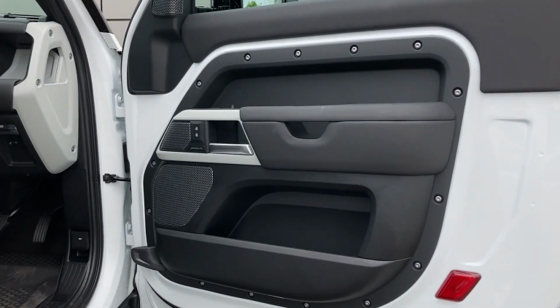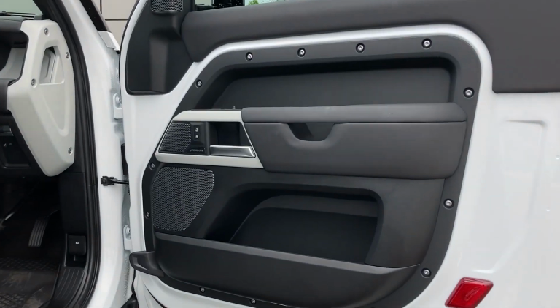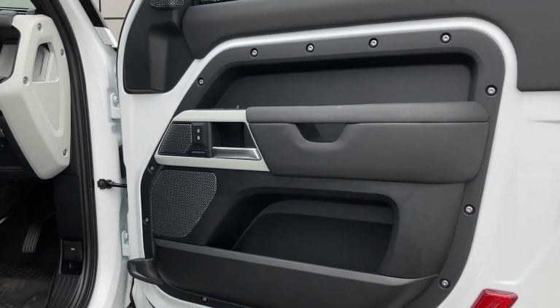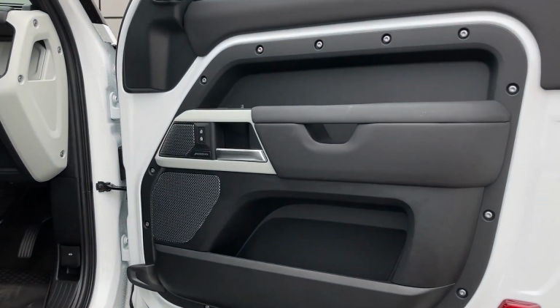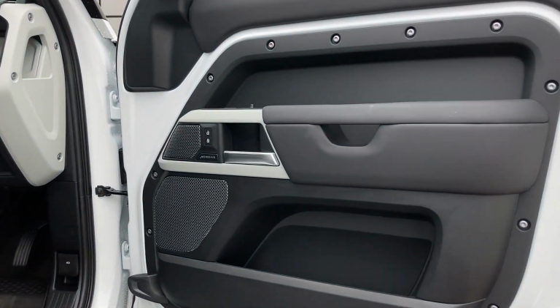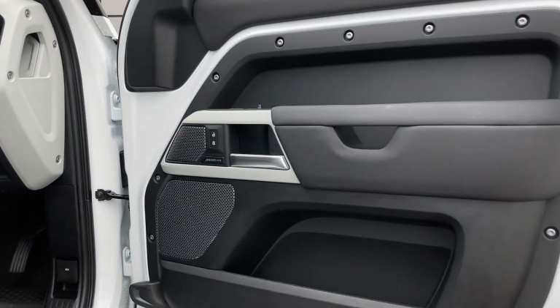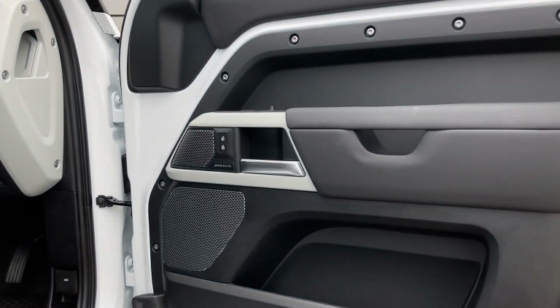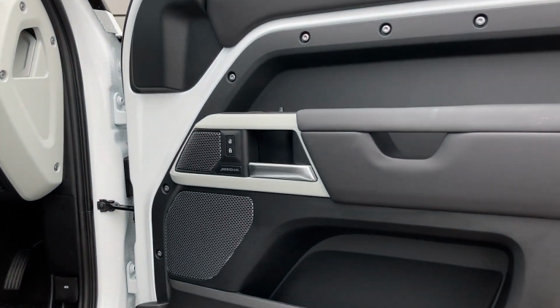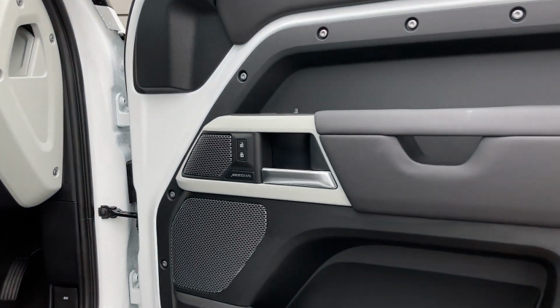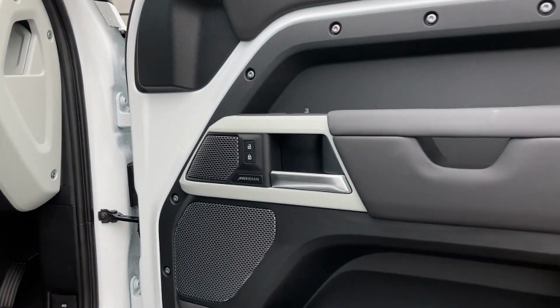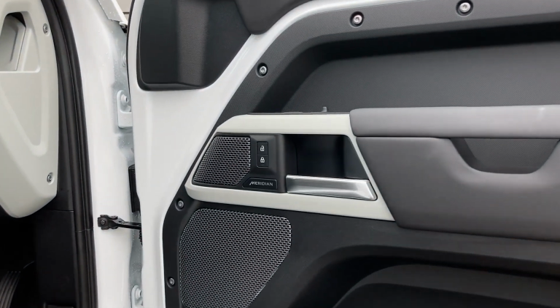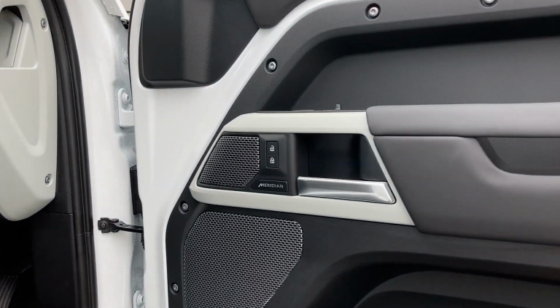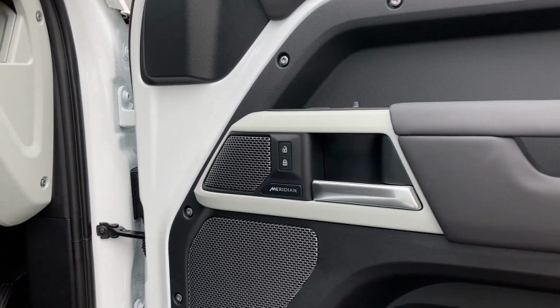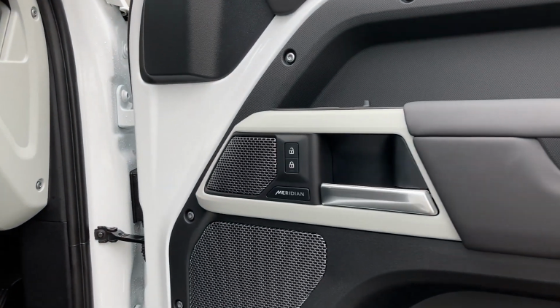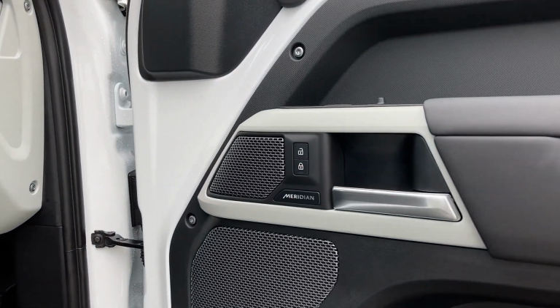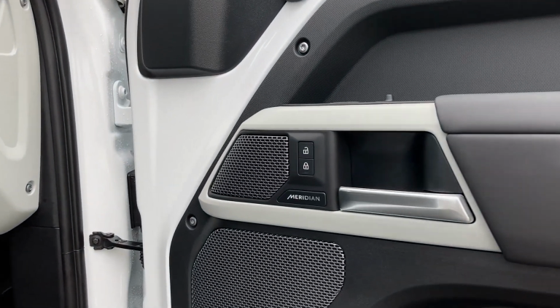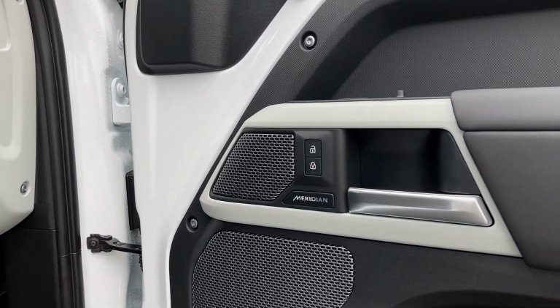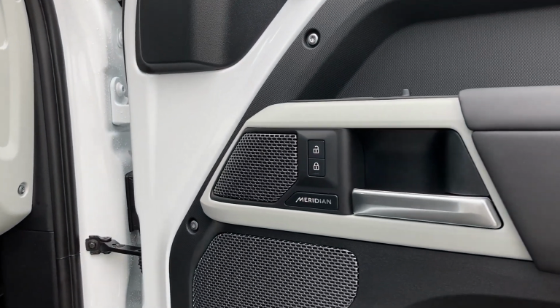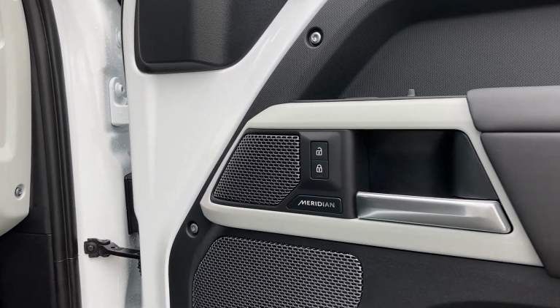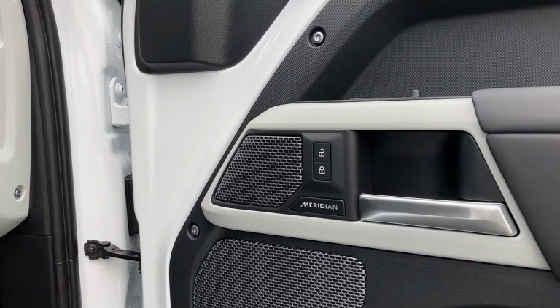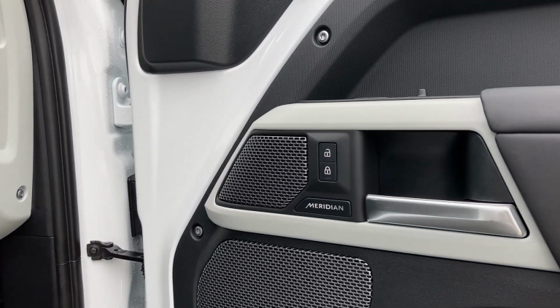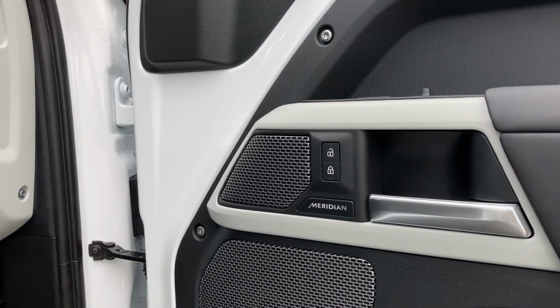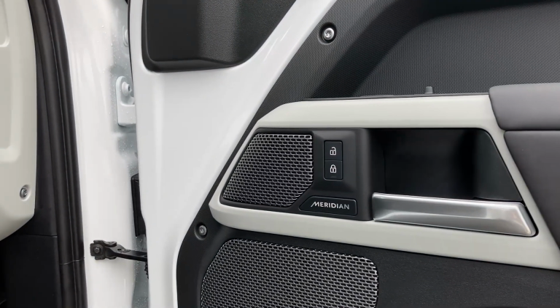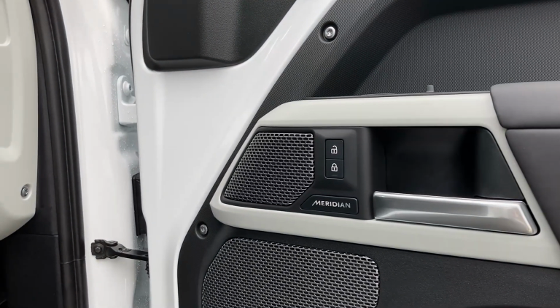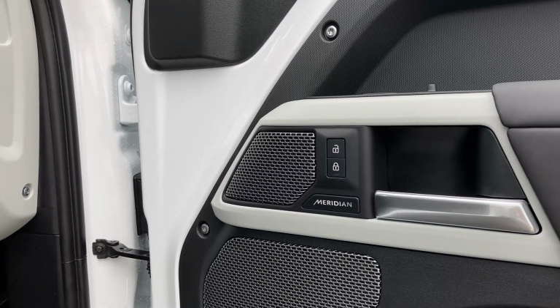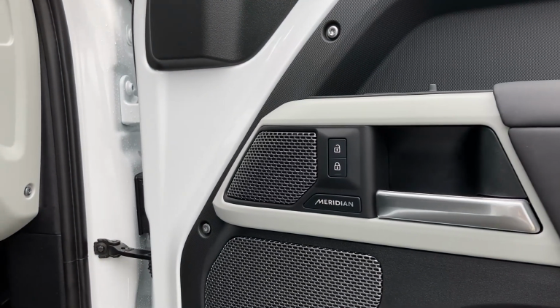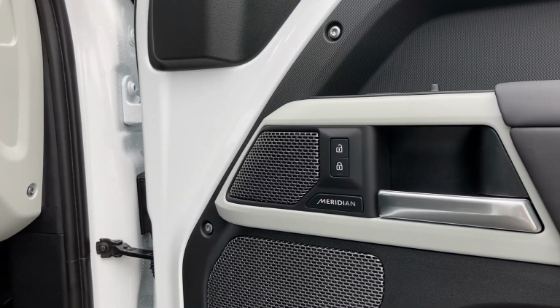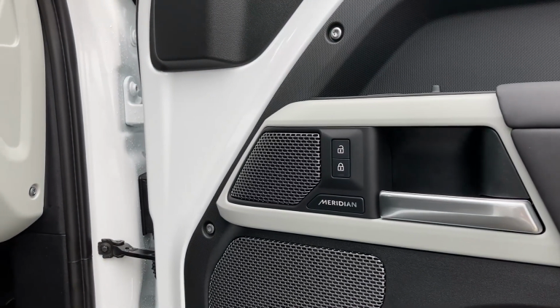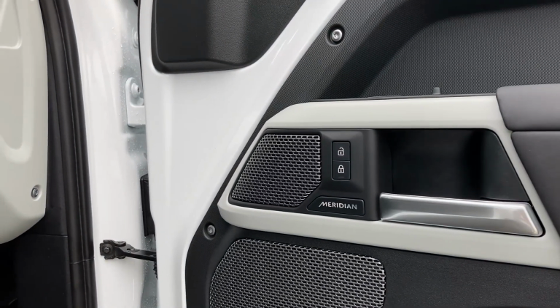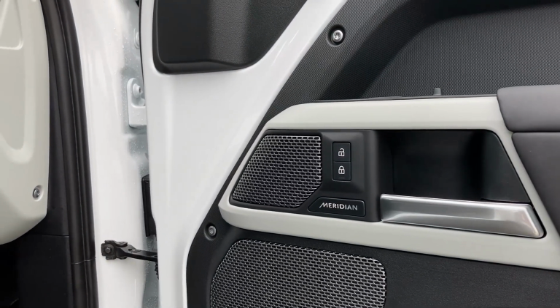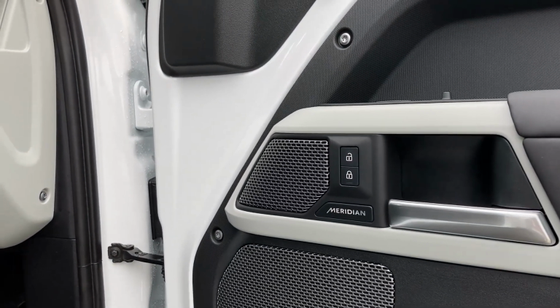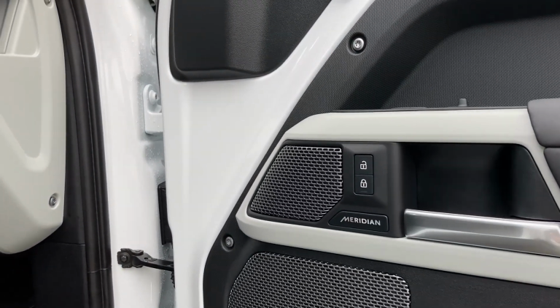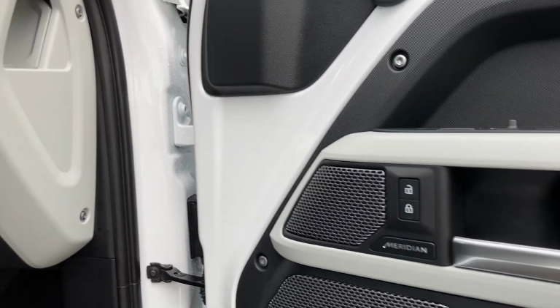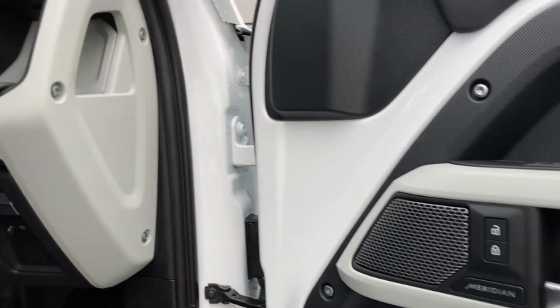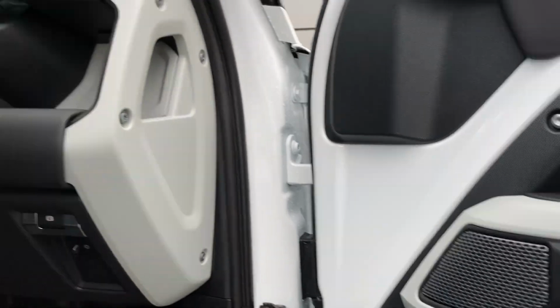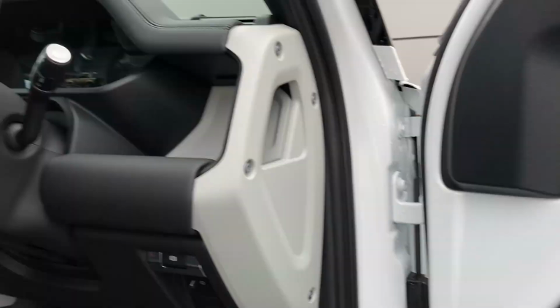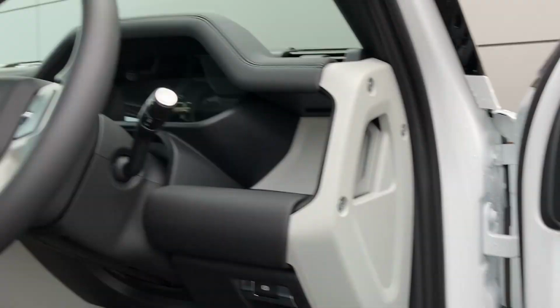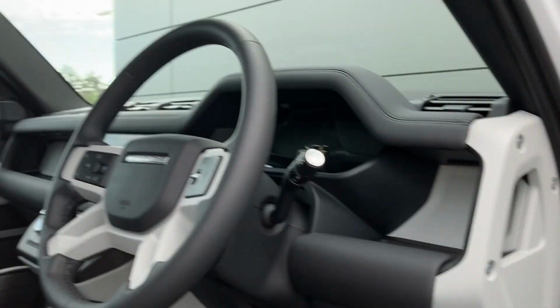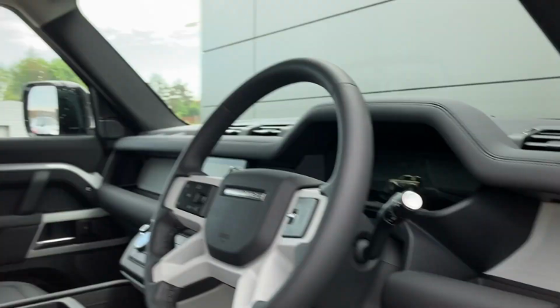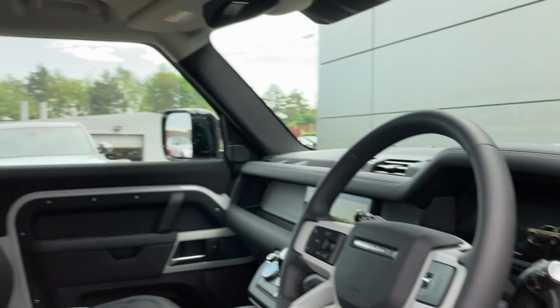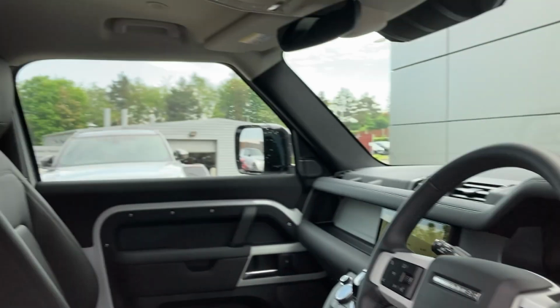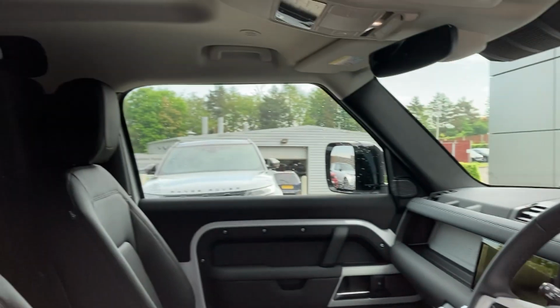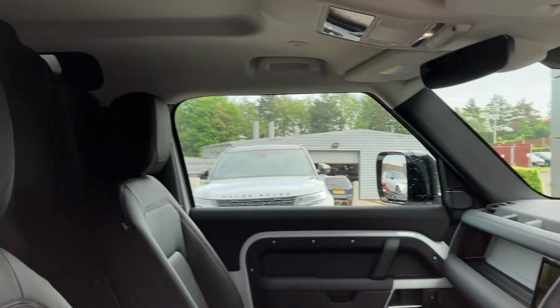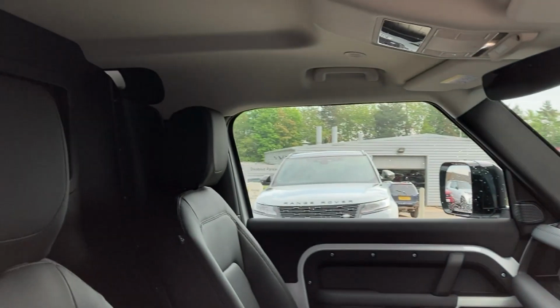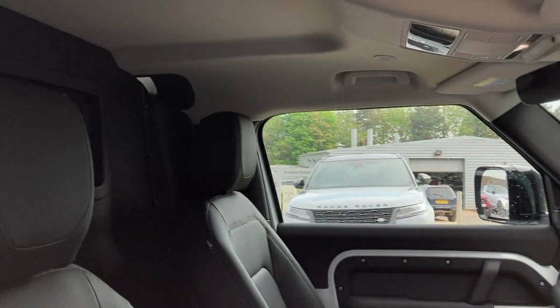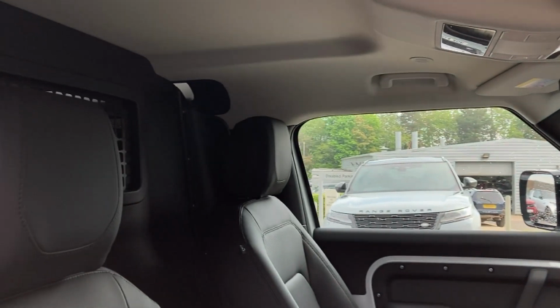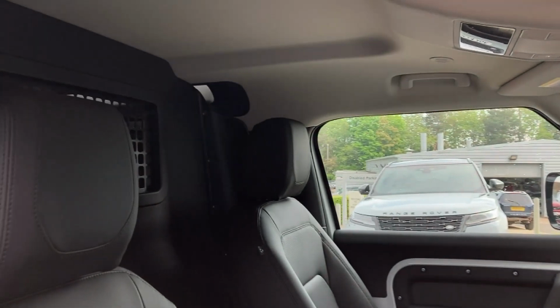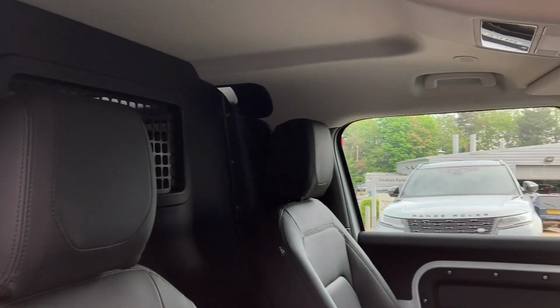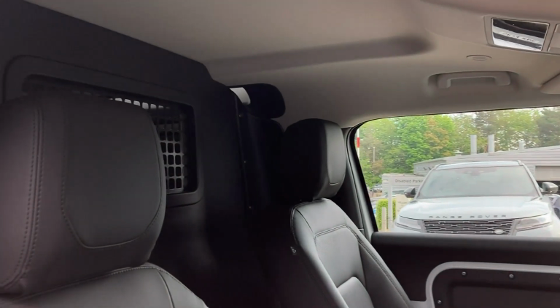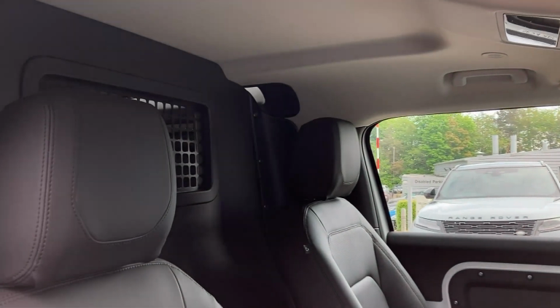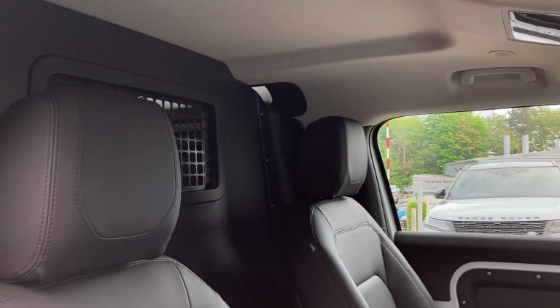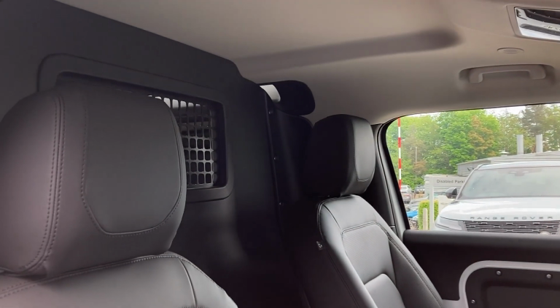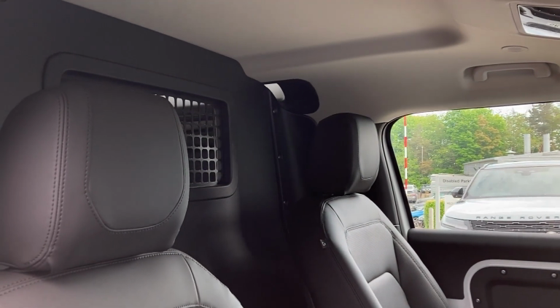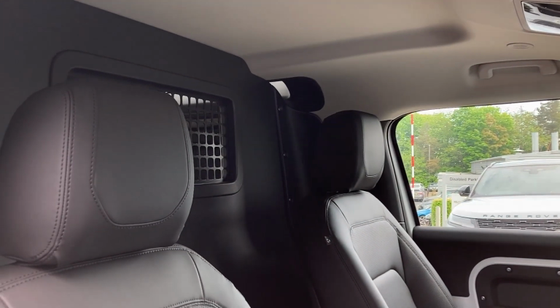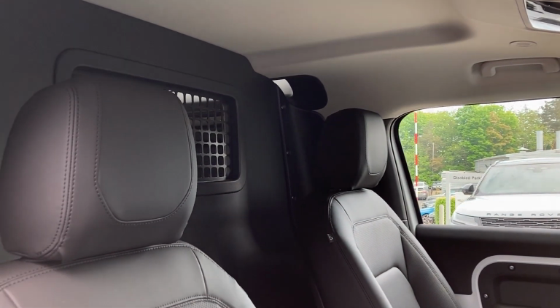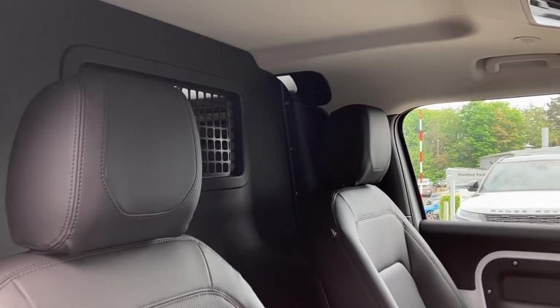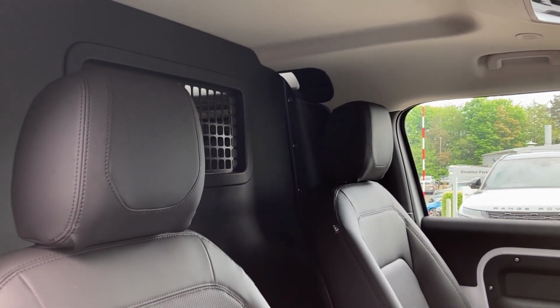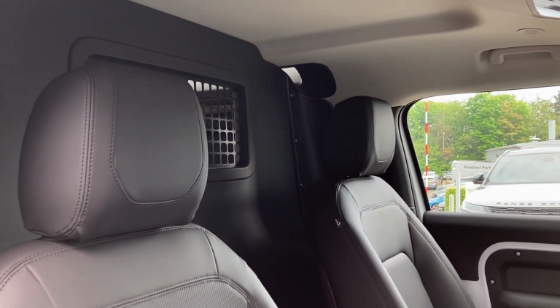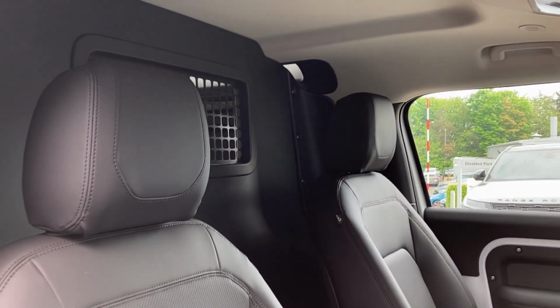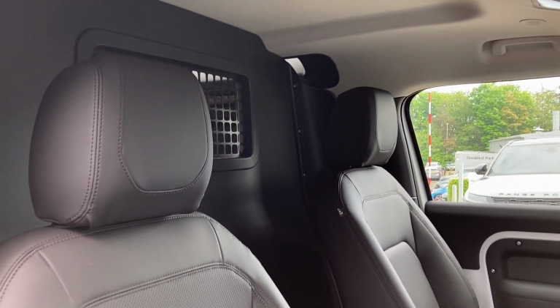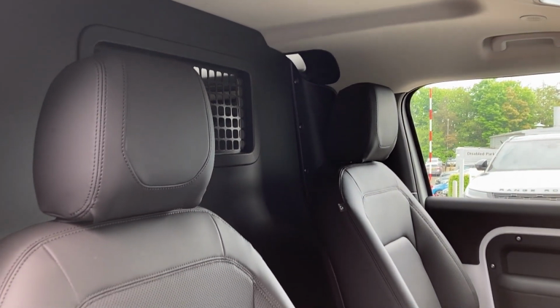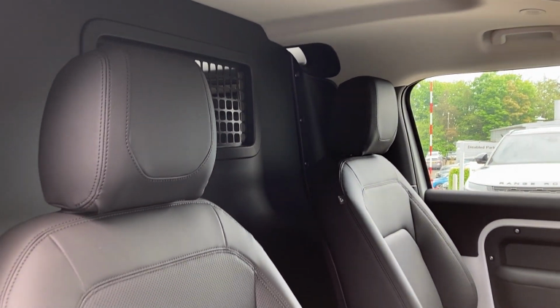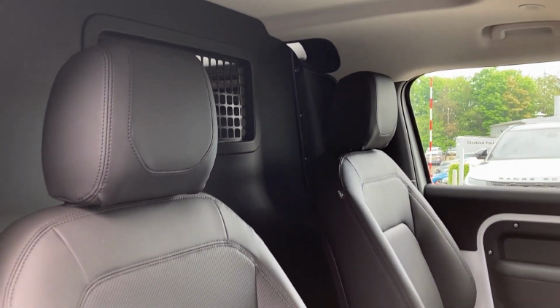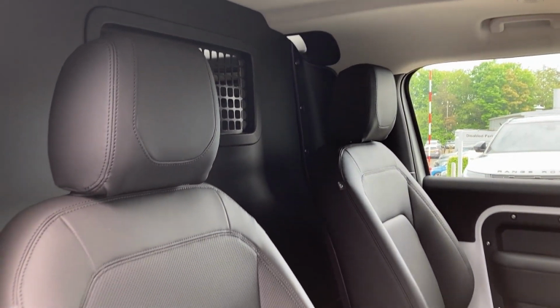As we enter into the front of the cabin, we can see the Meridian Sound System badge on the door card, and we have the ebony resist seats.